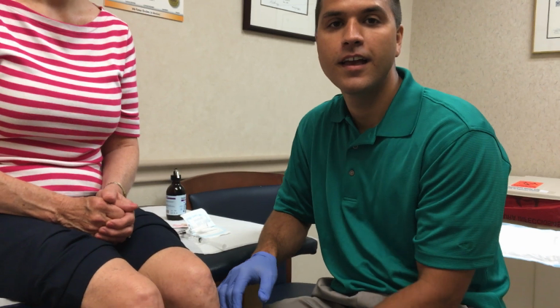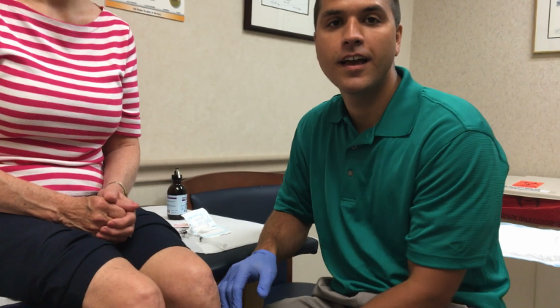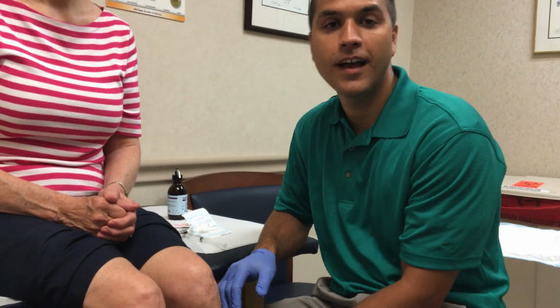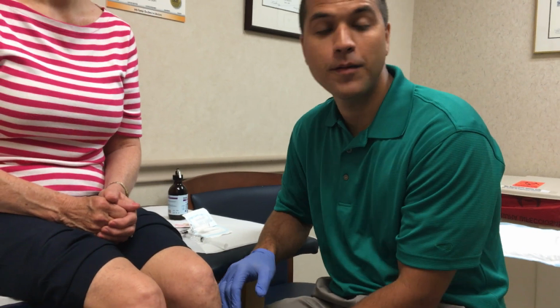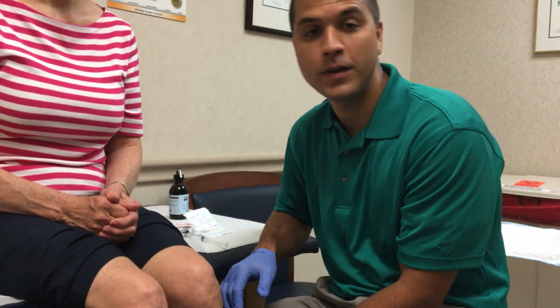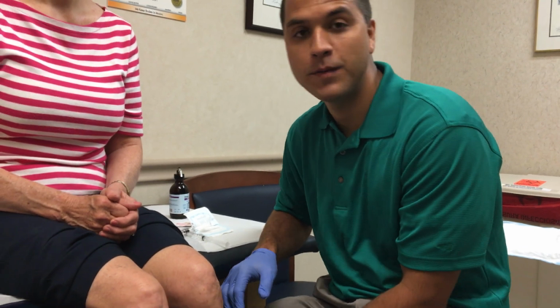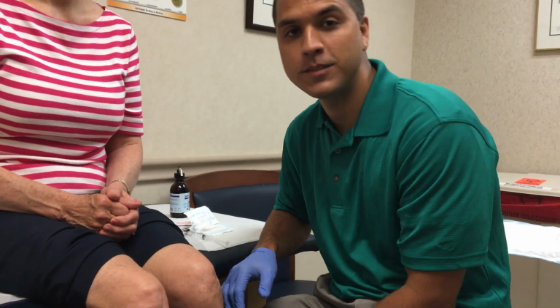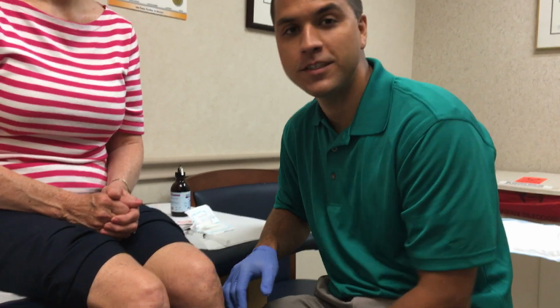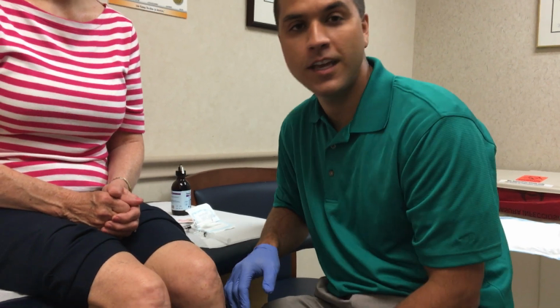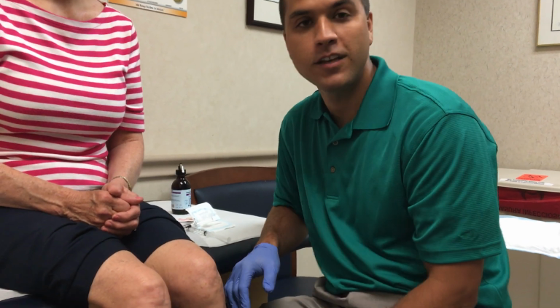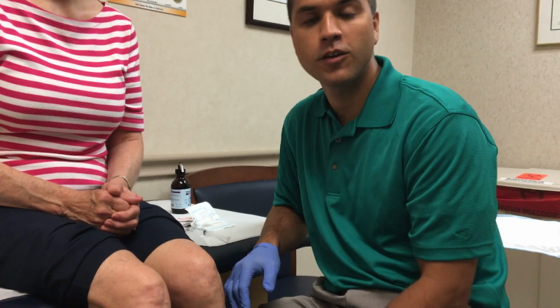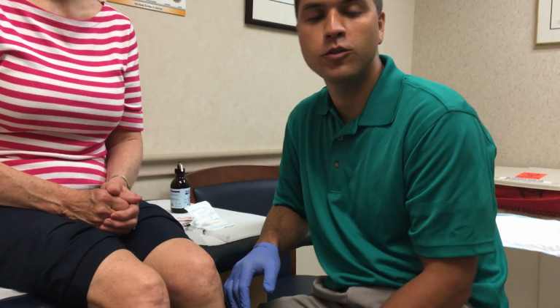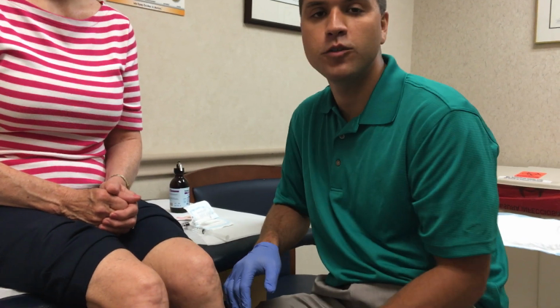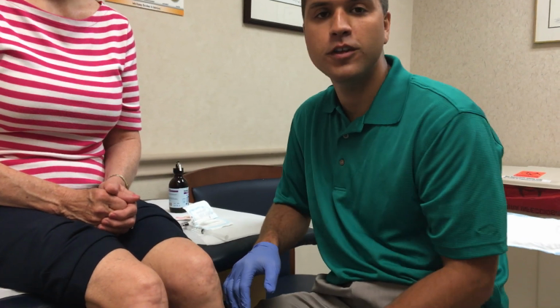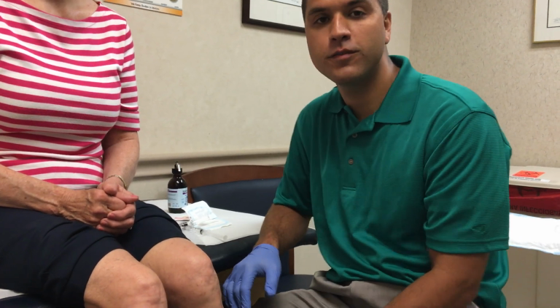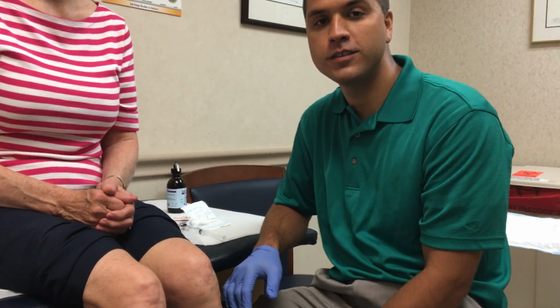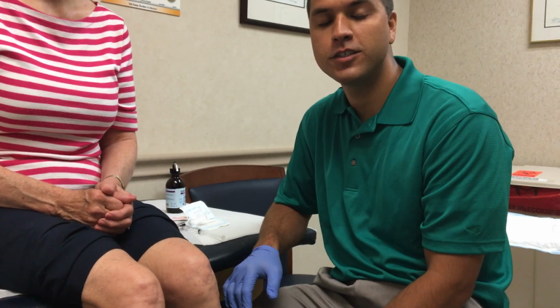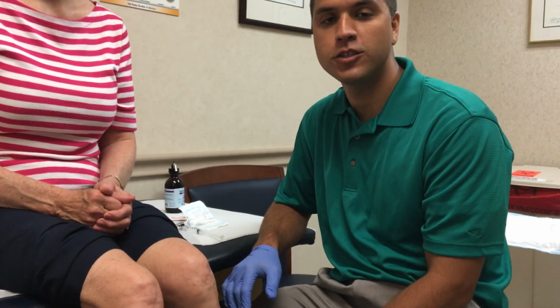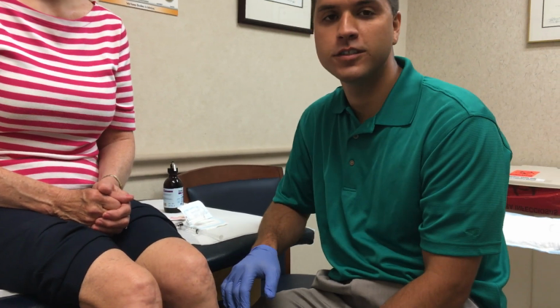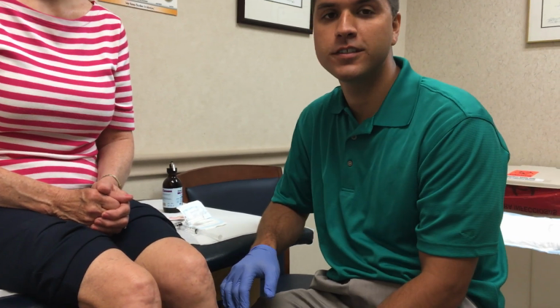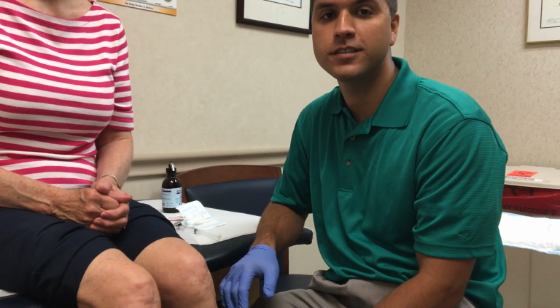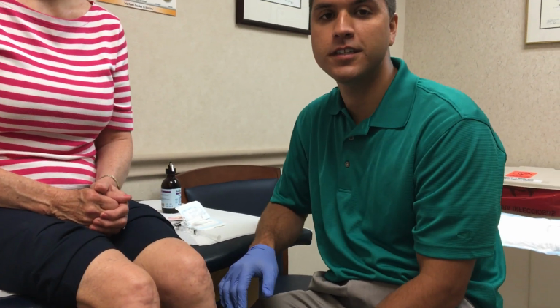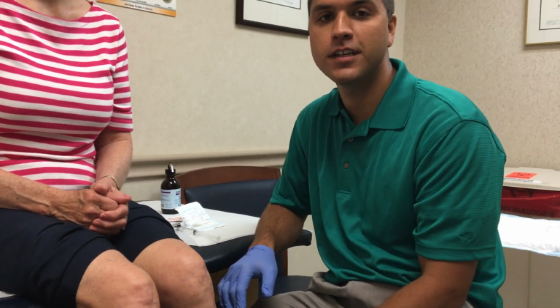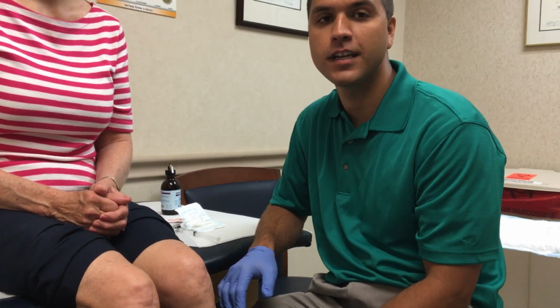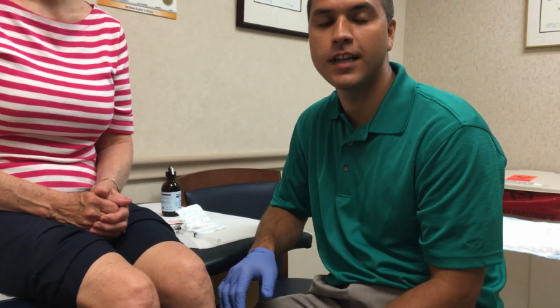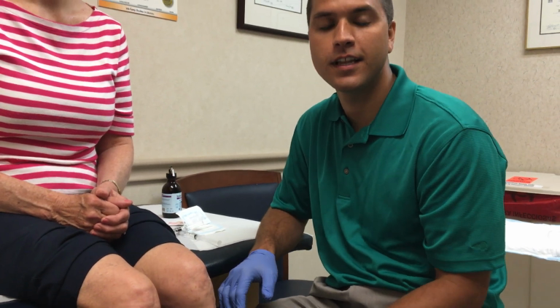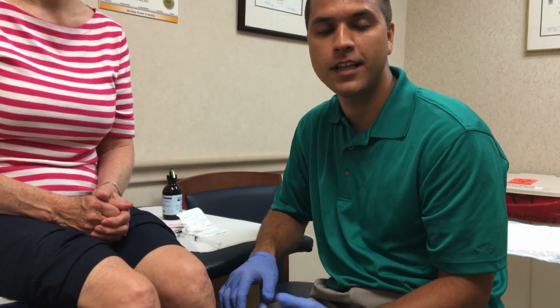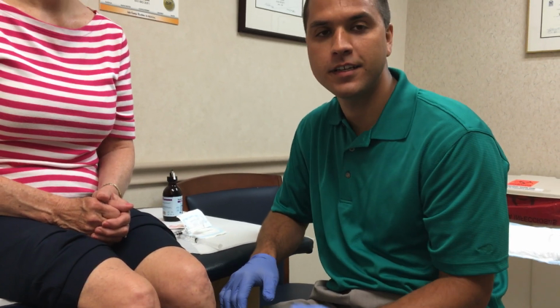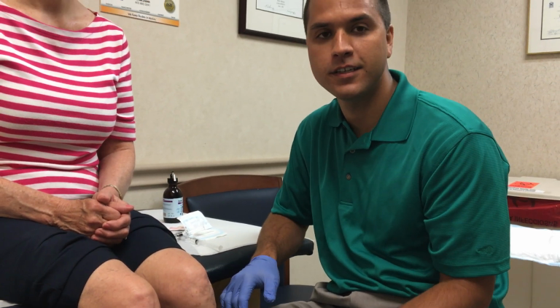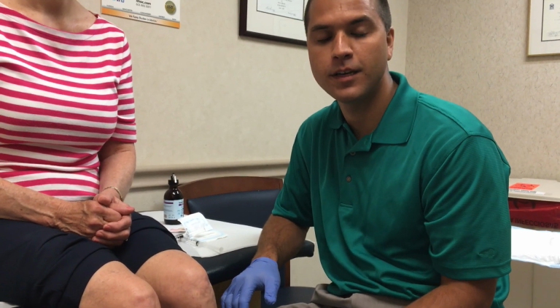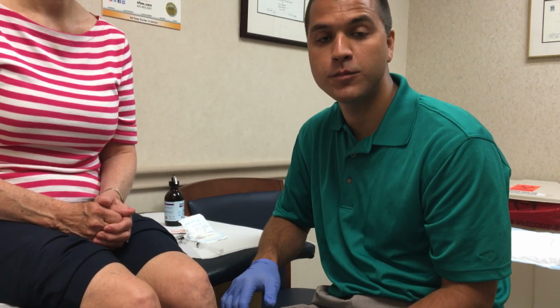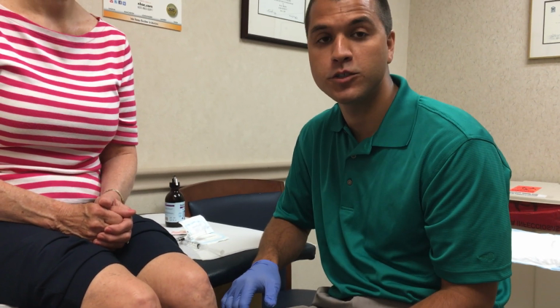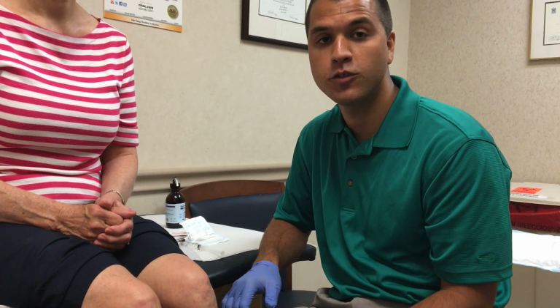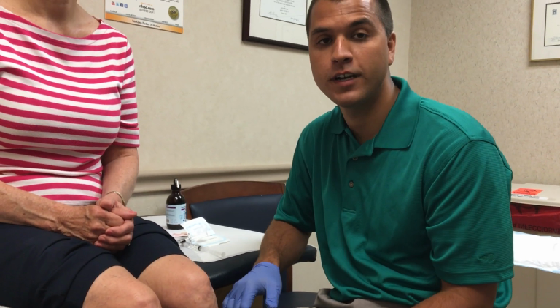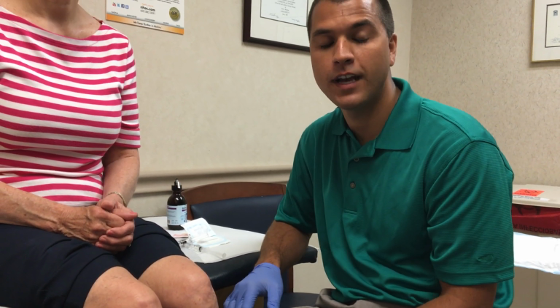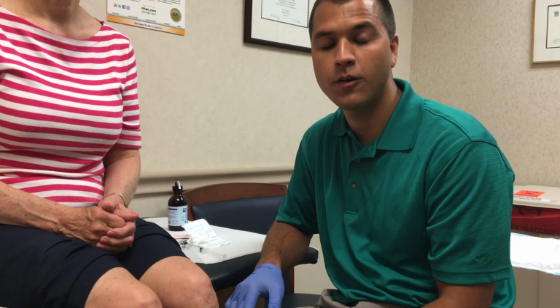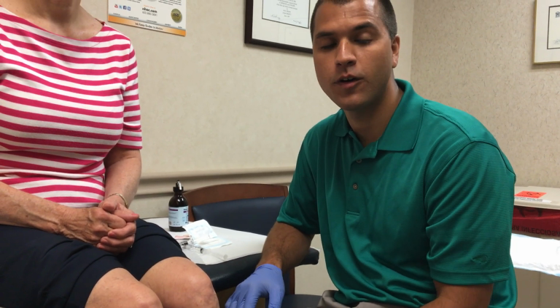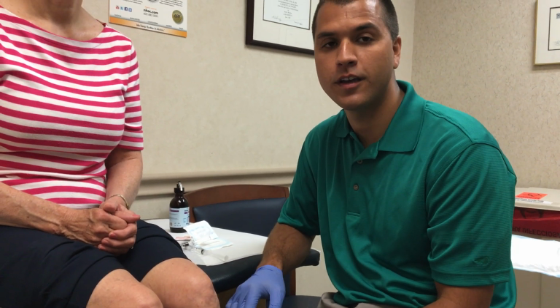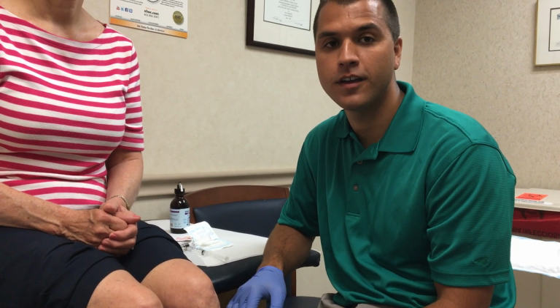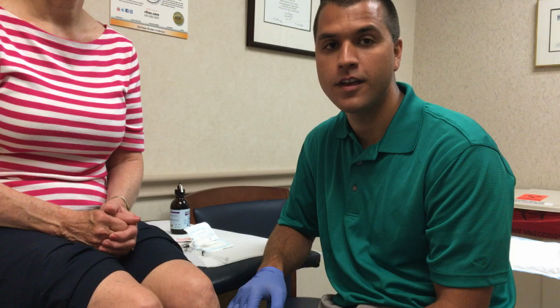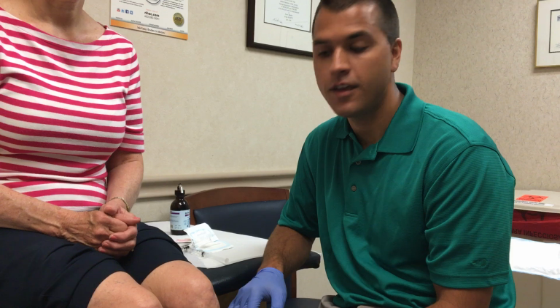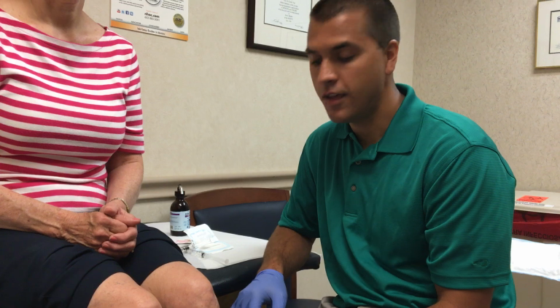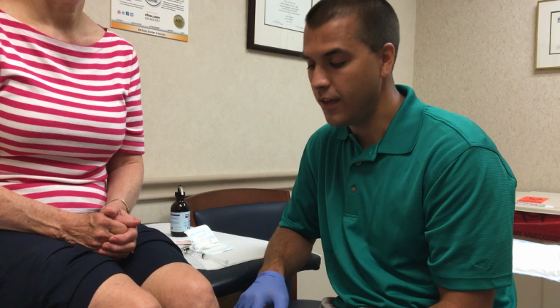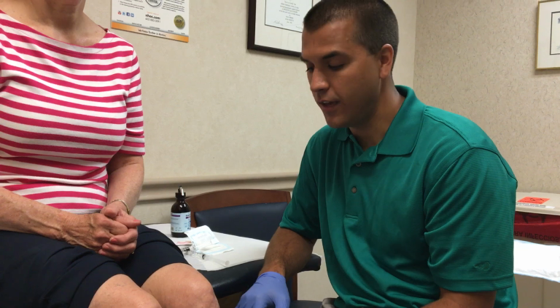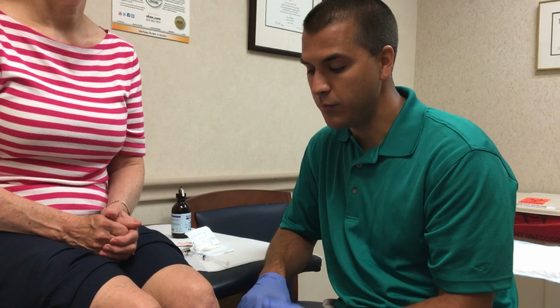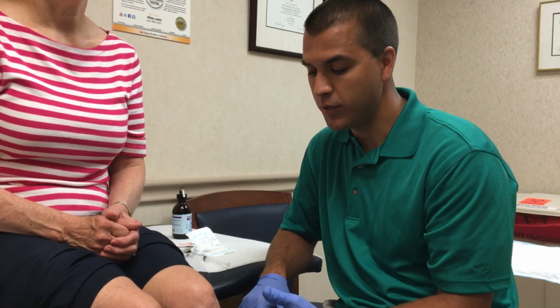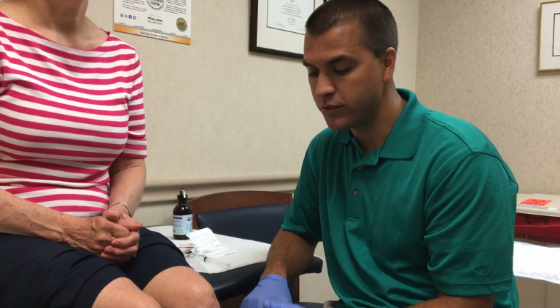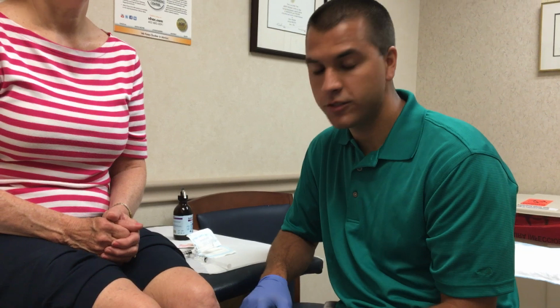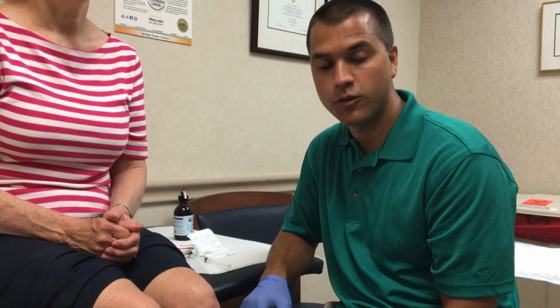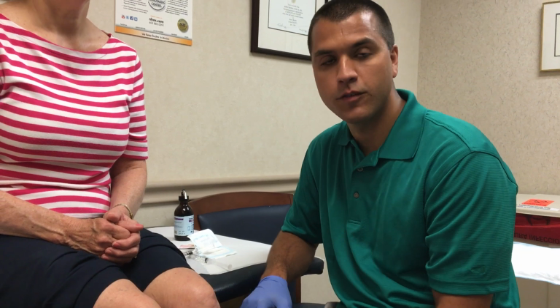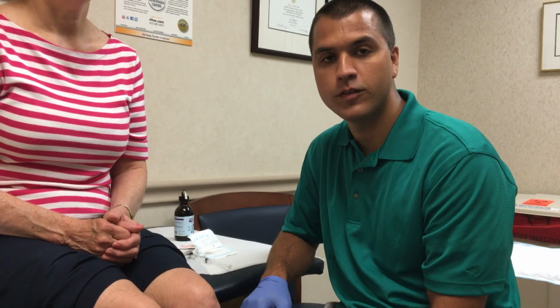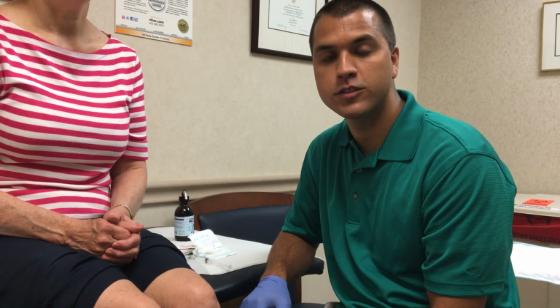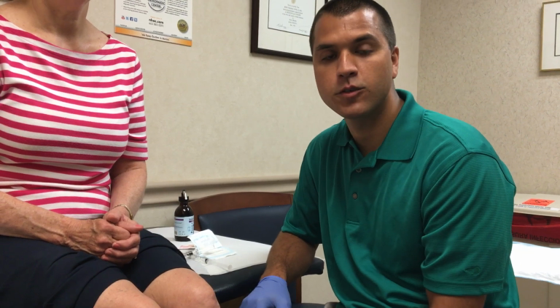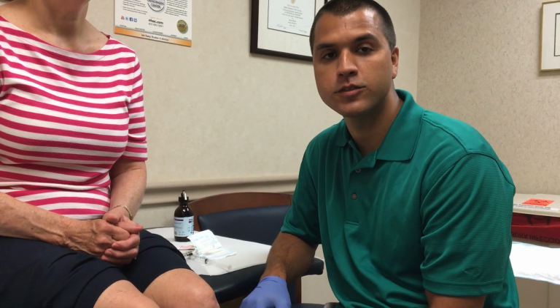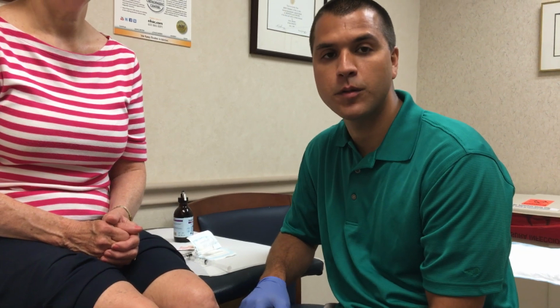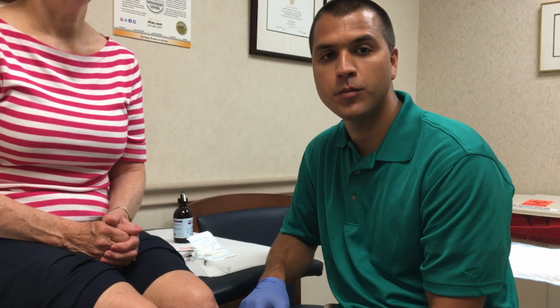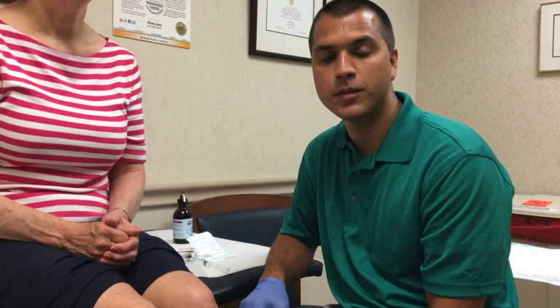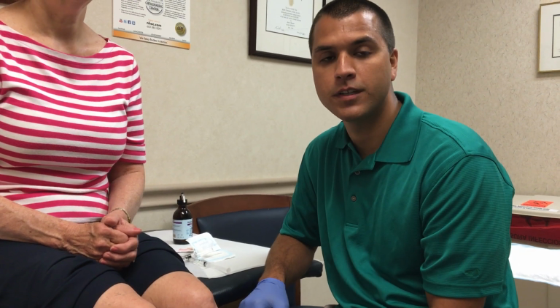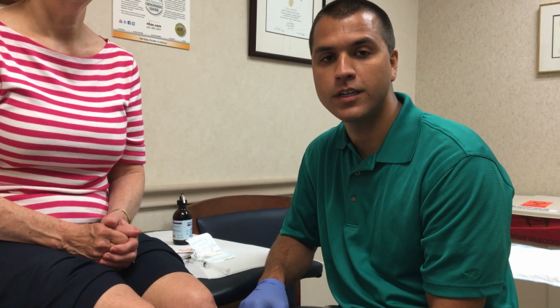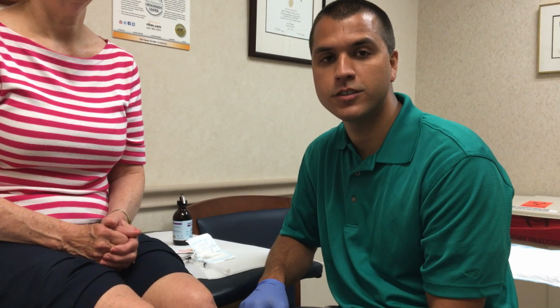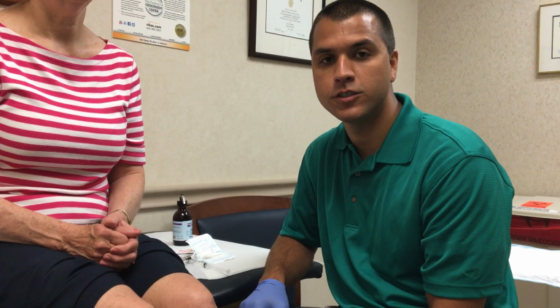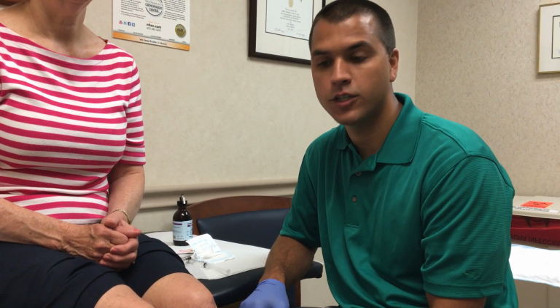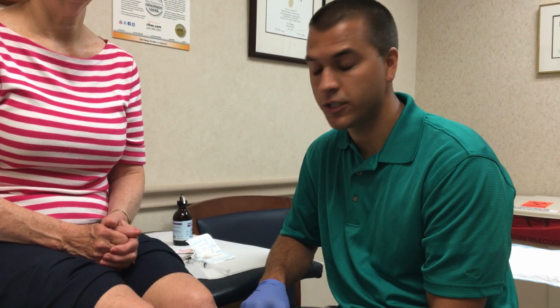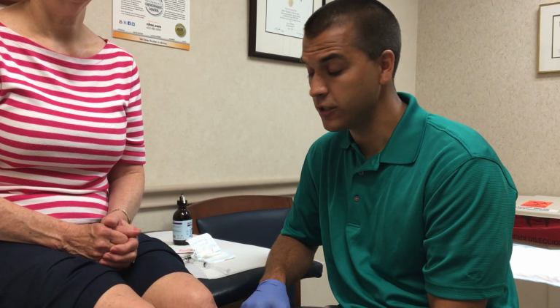Hi, my name is Dagan Kludier, Physician Assistant, and I'd like to demonstrate how I administer a visco-supplementation injection.